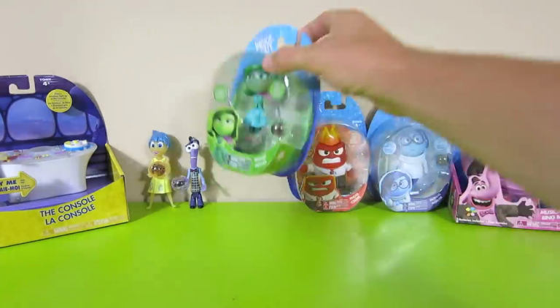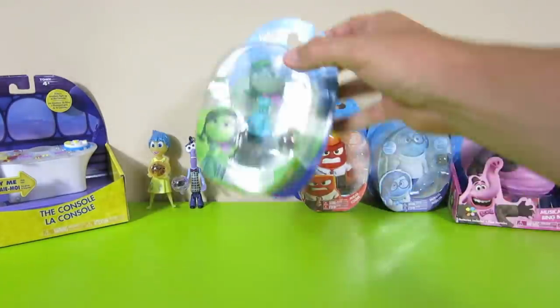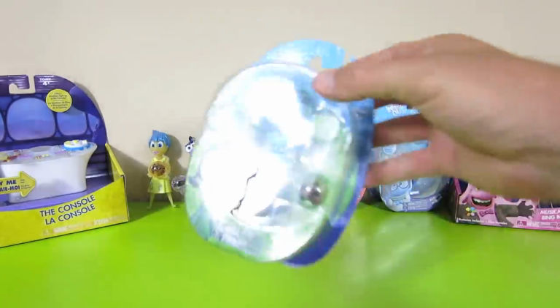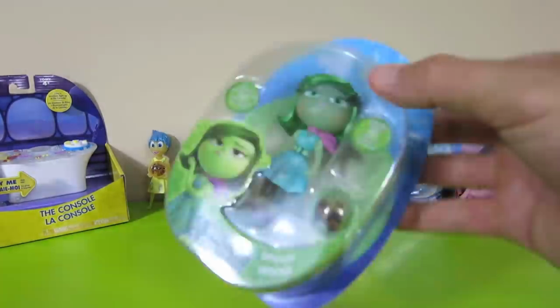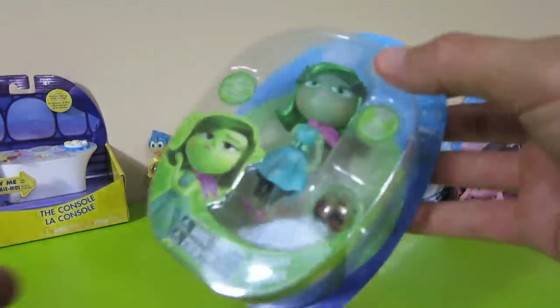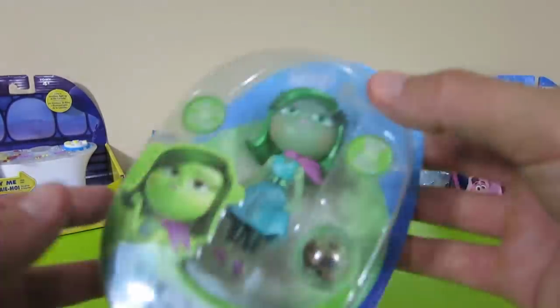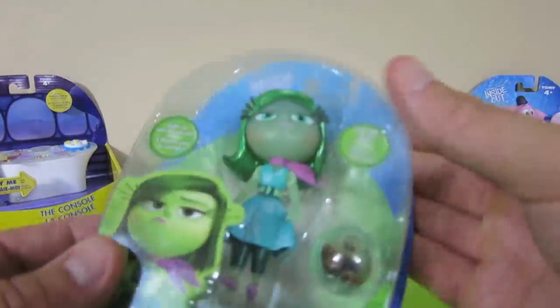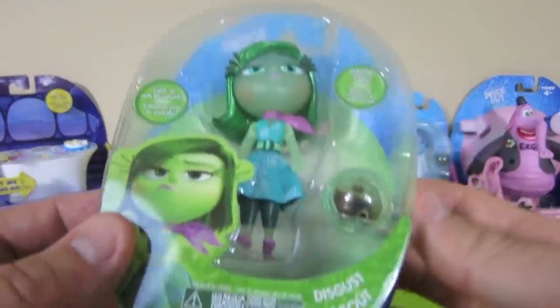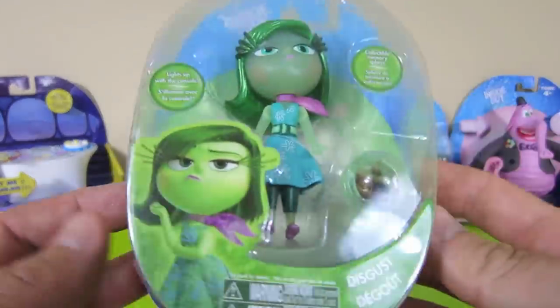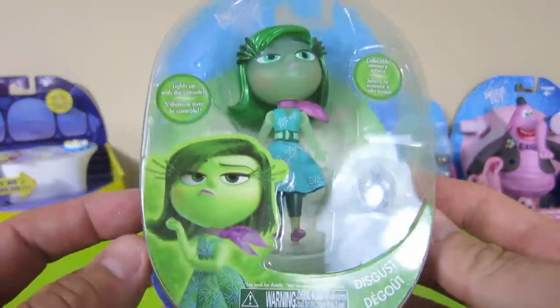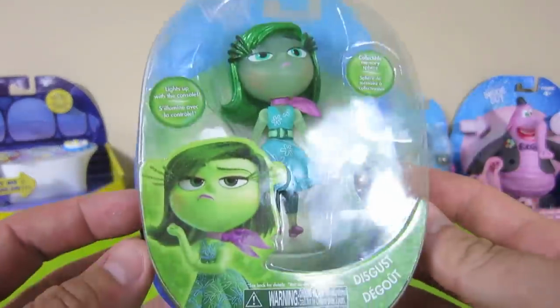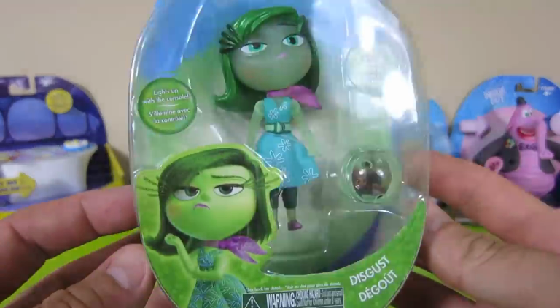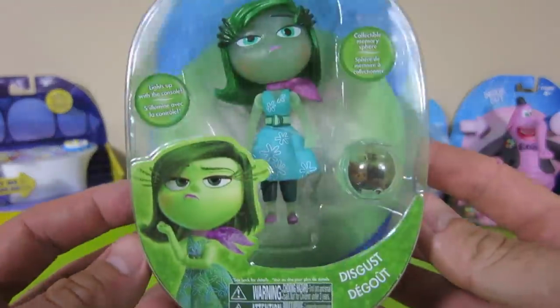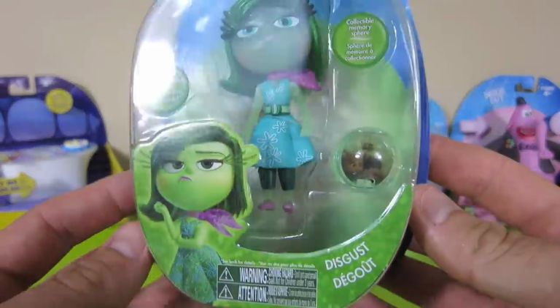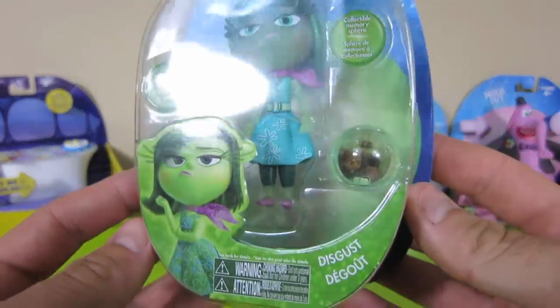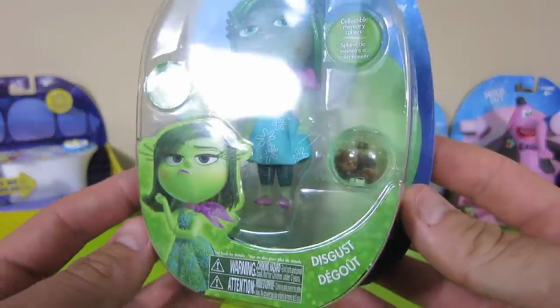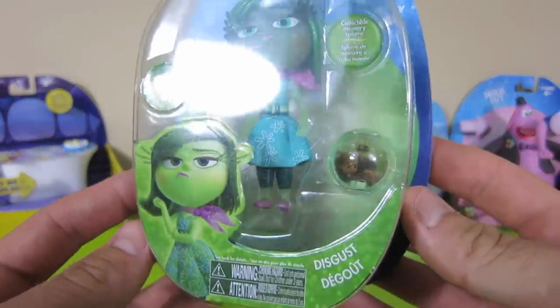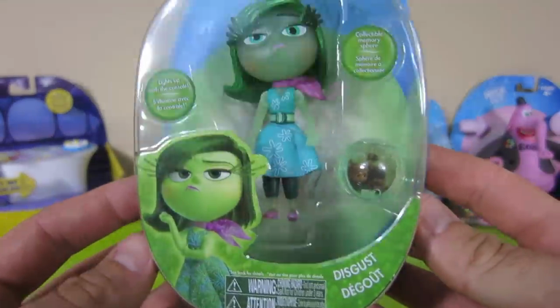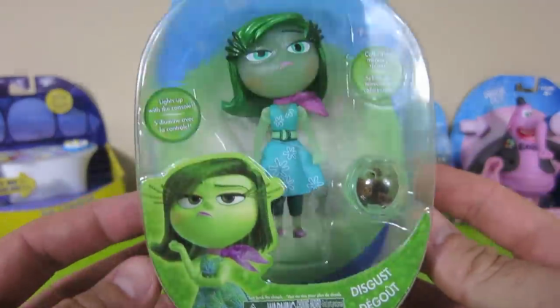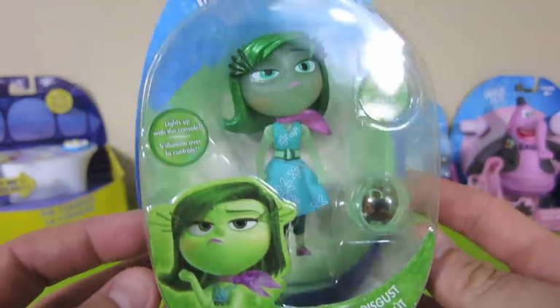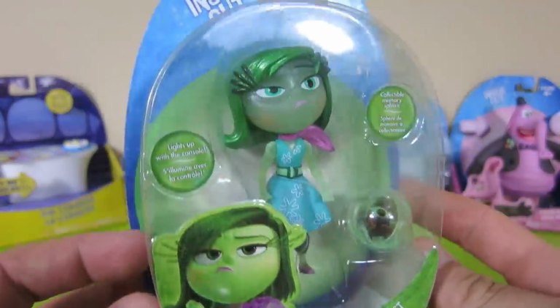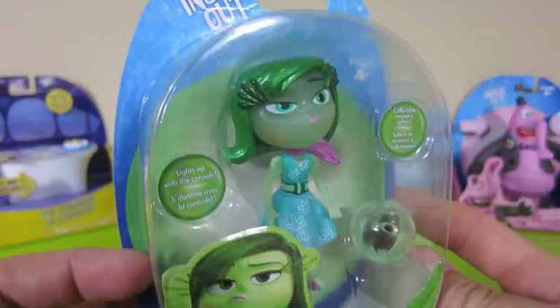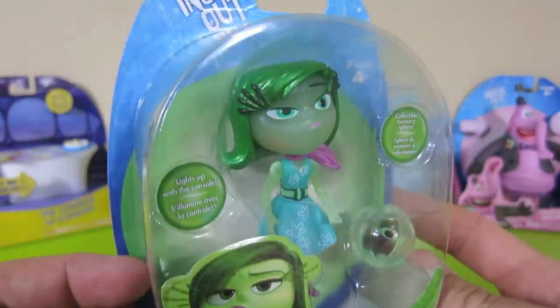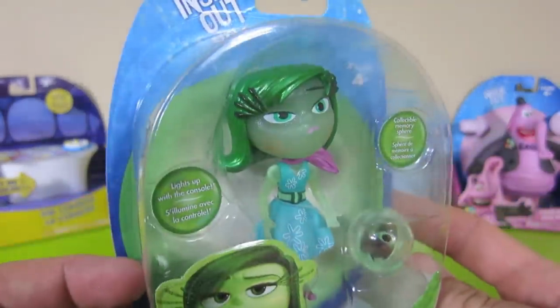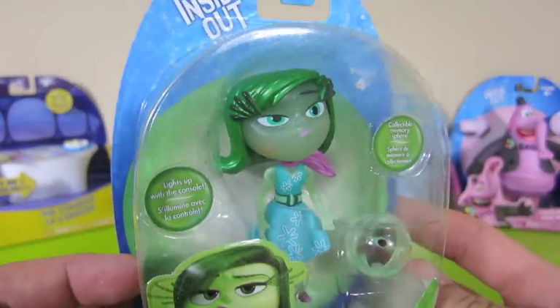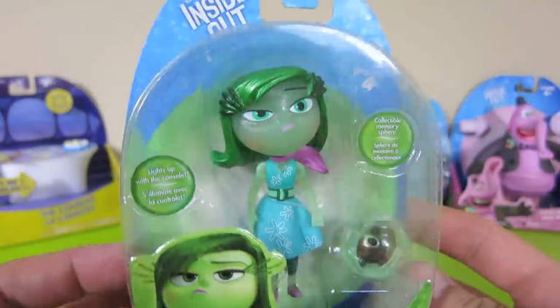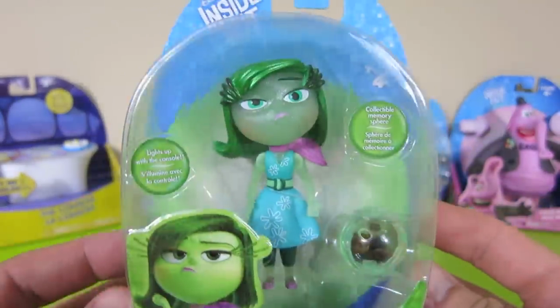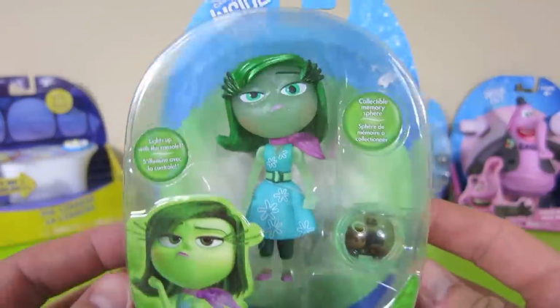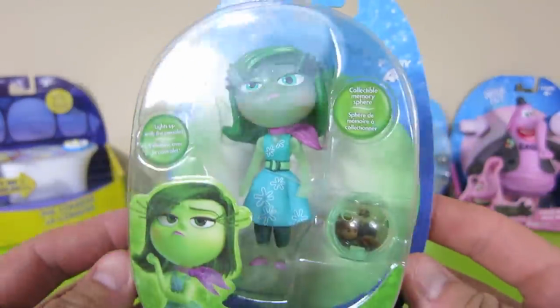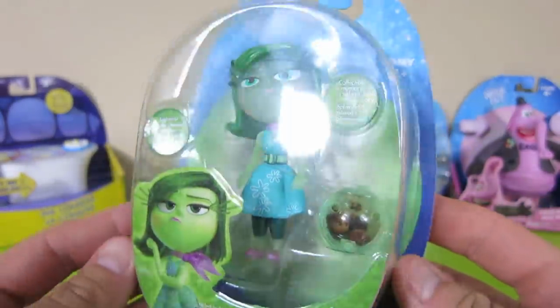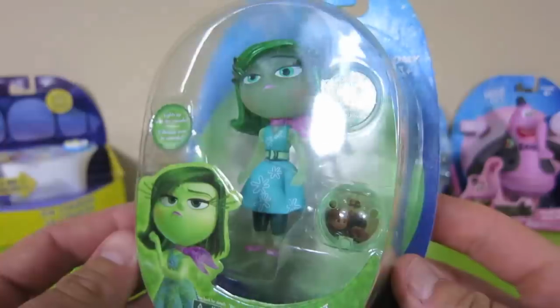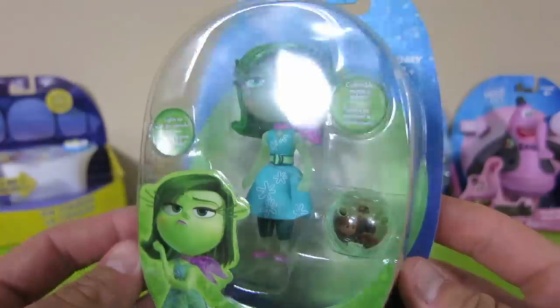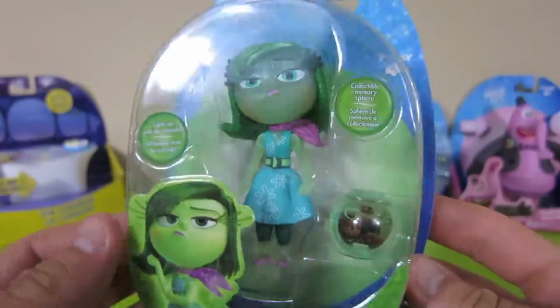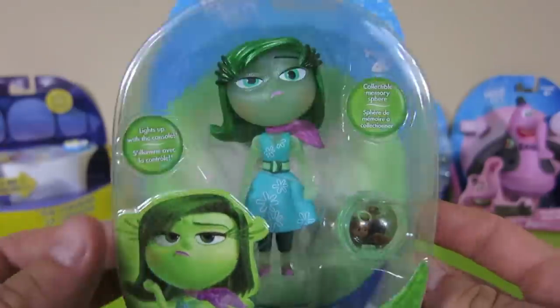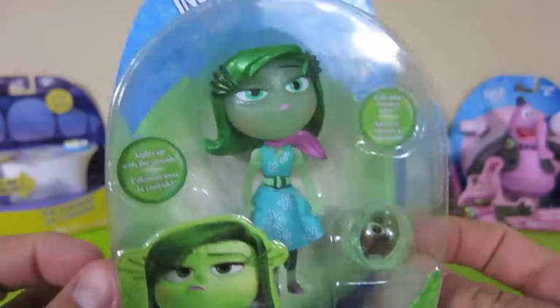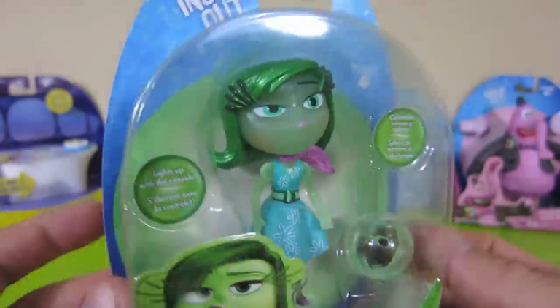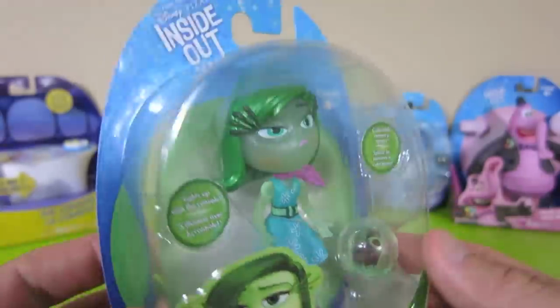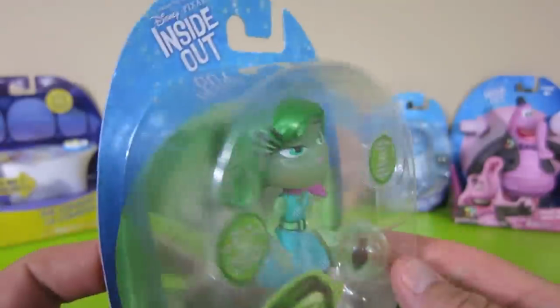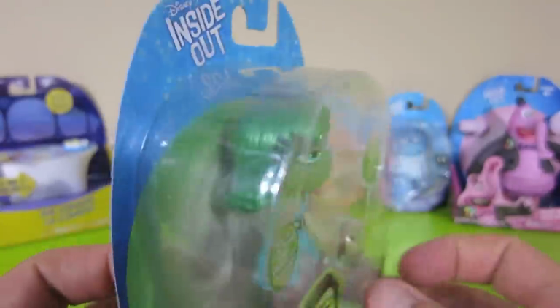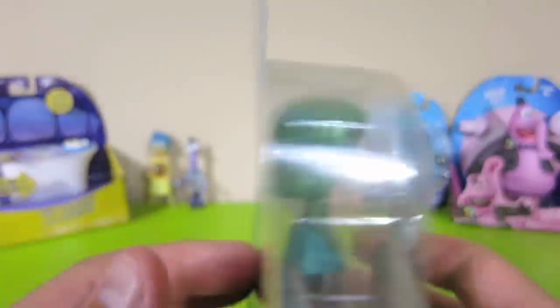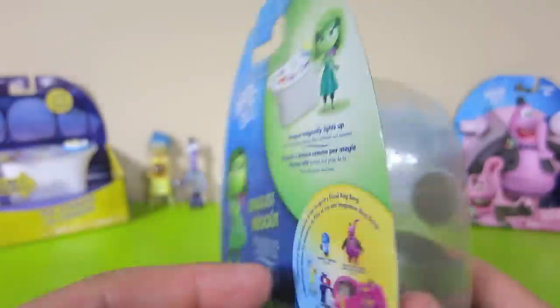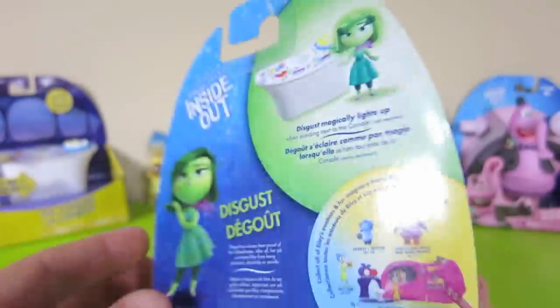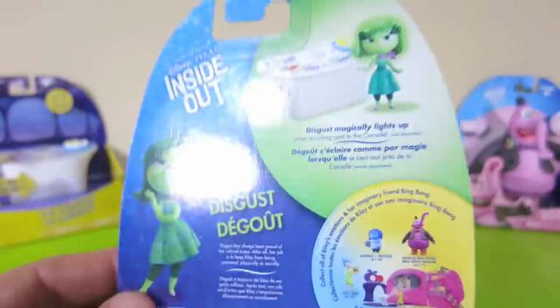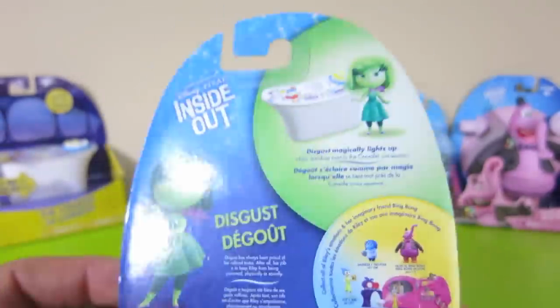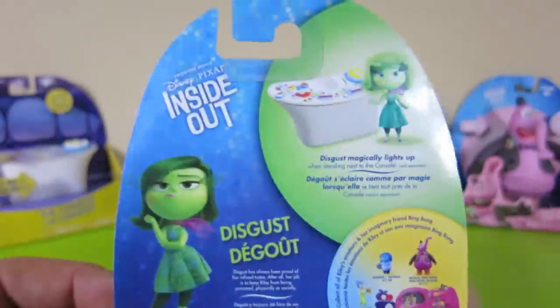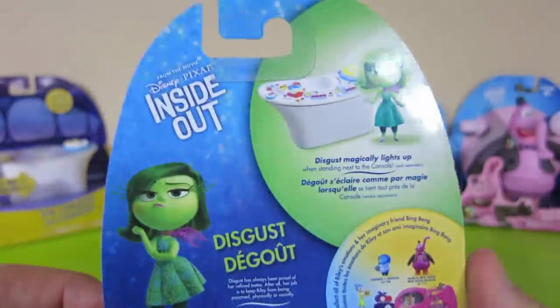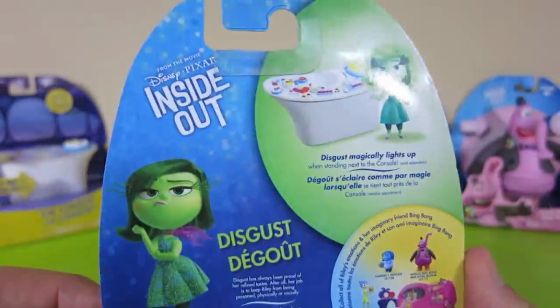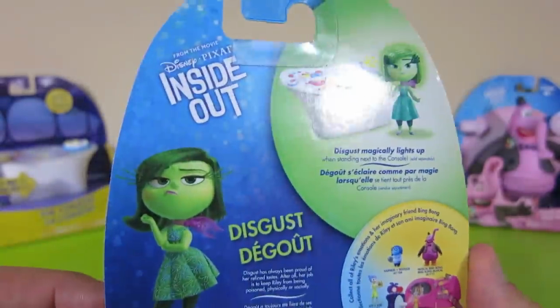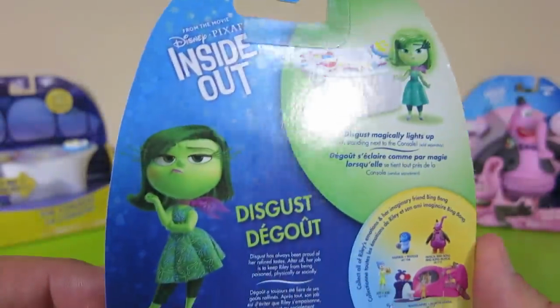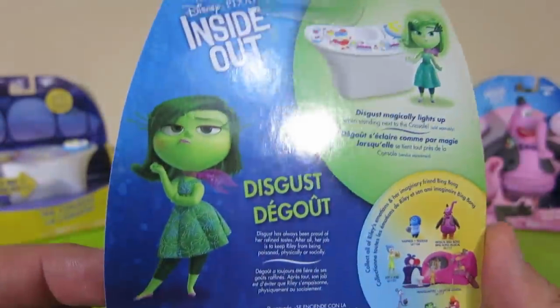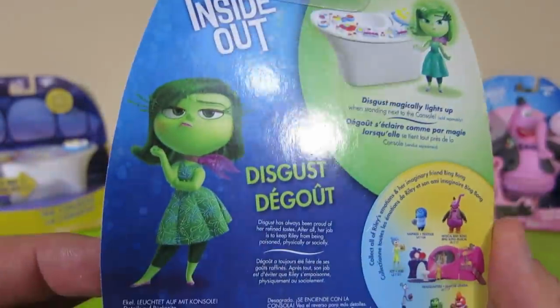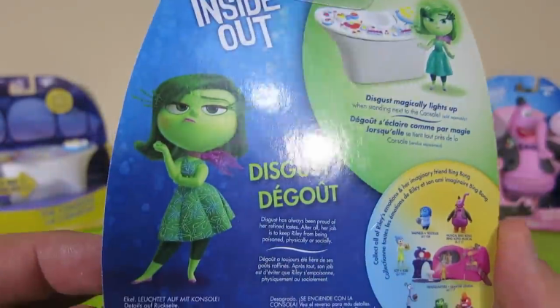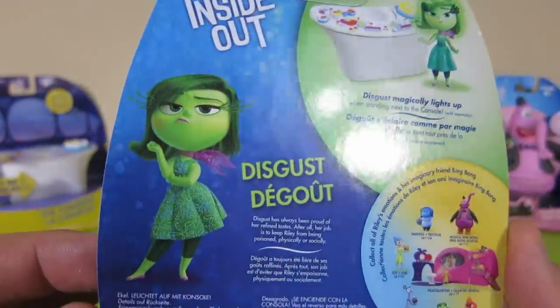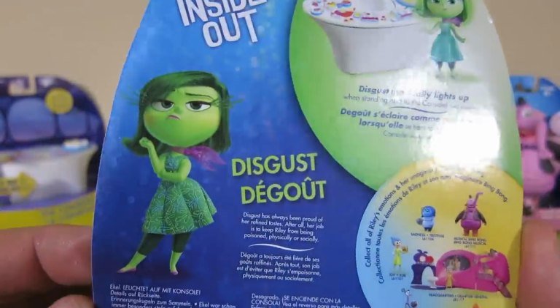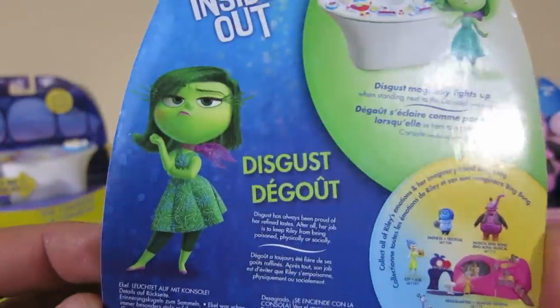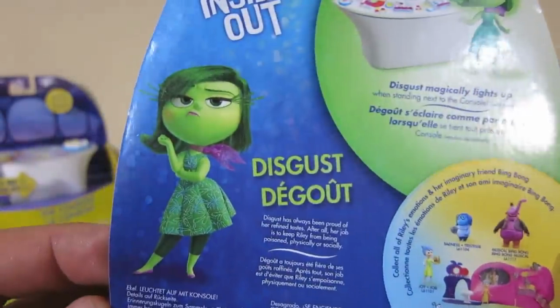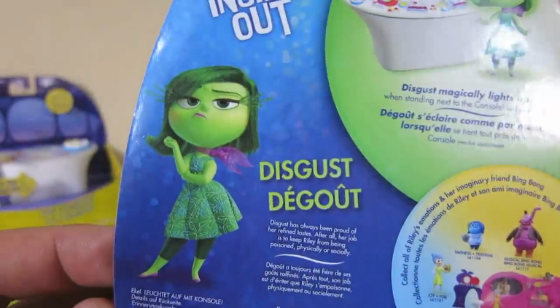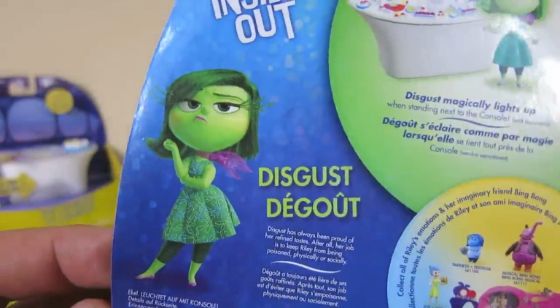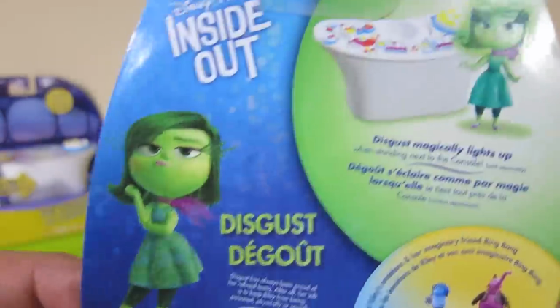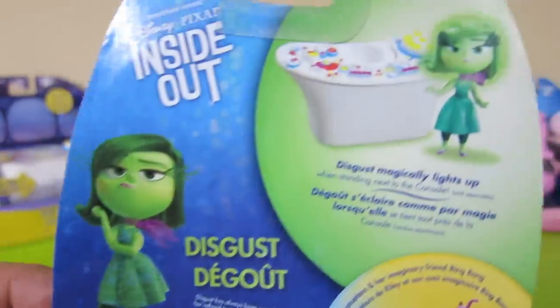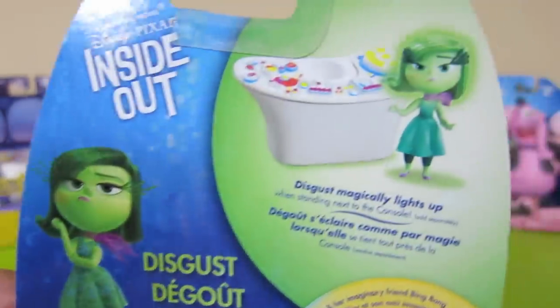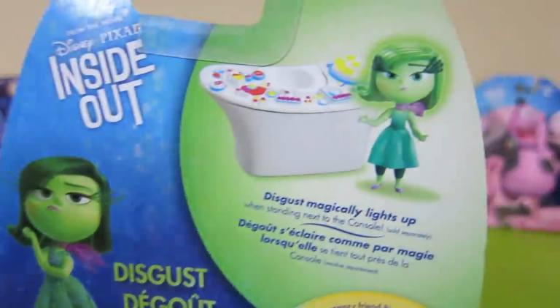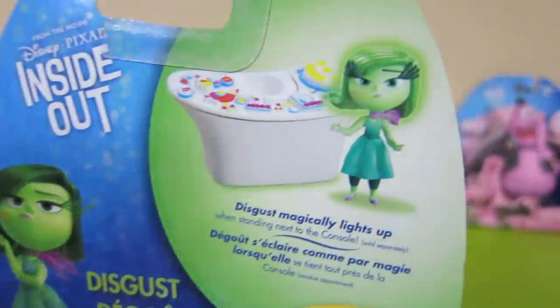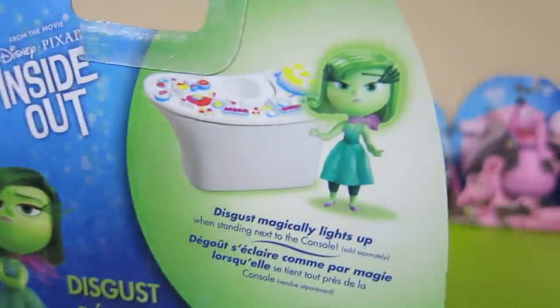Now let's check out the Emotion Disgust. I like her green hair. What do you think of the look on her face?